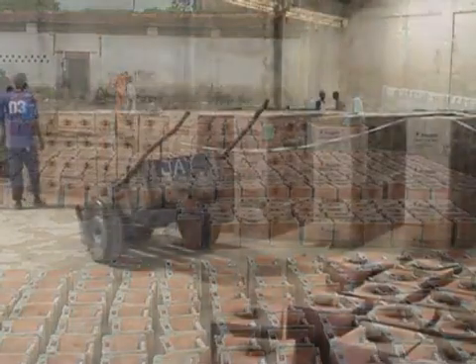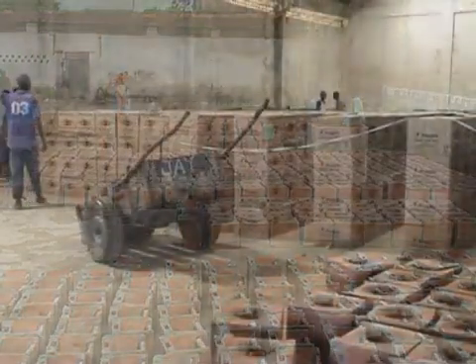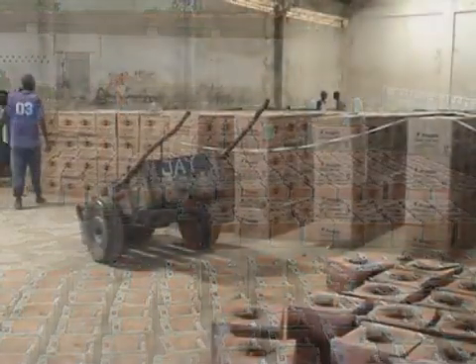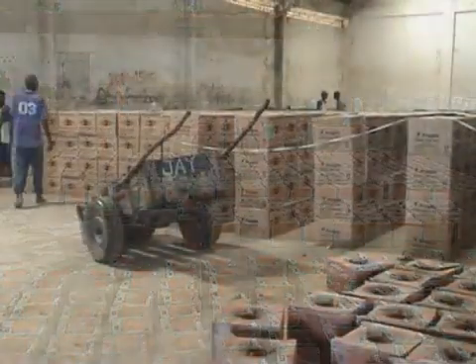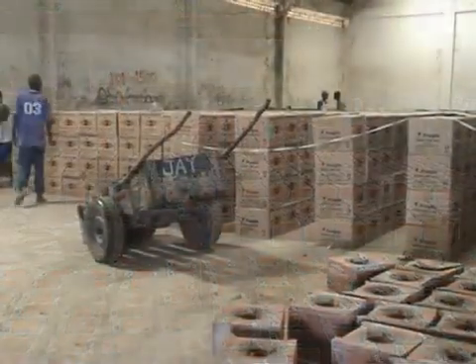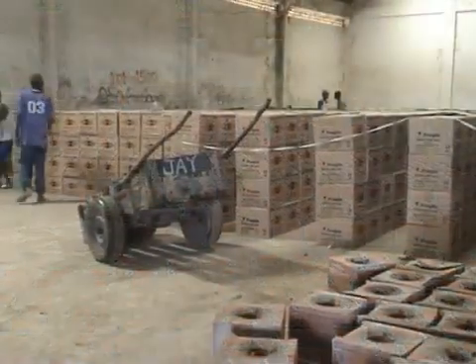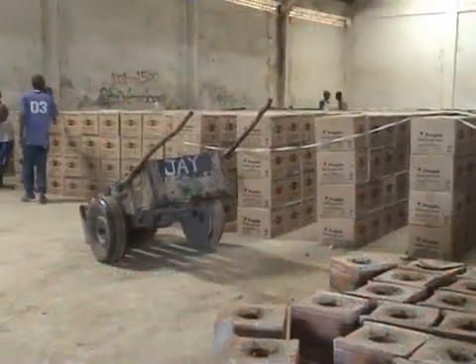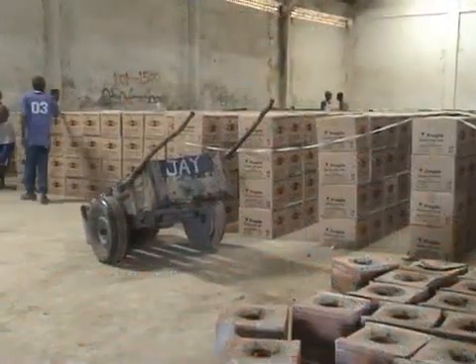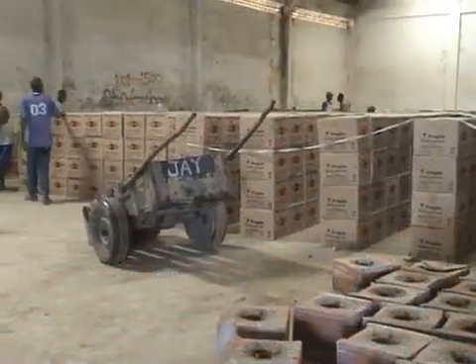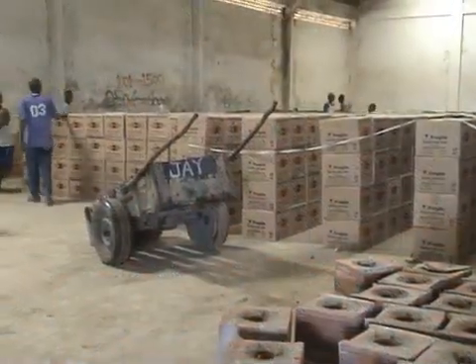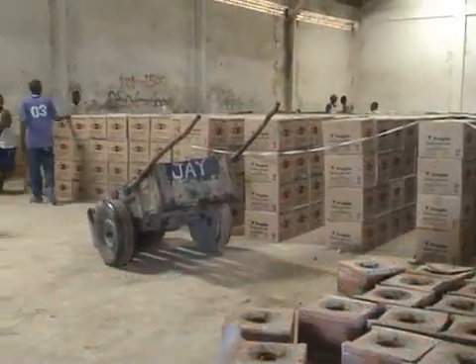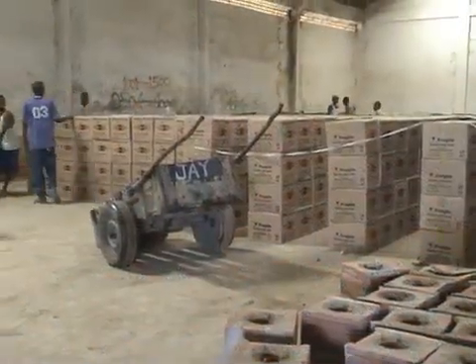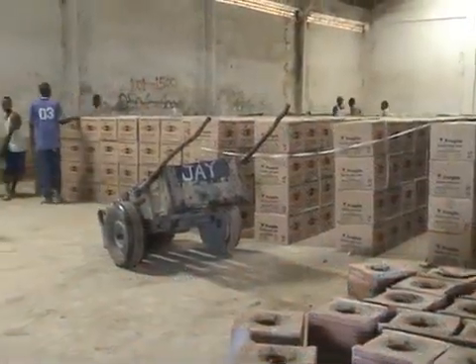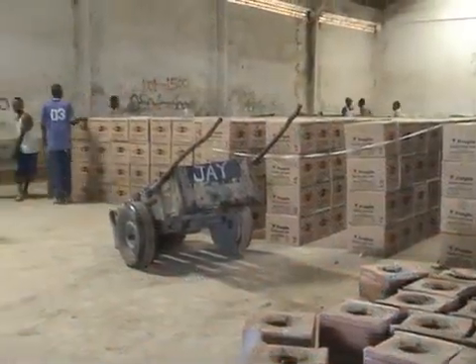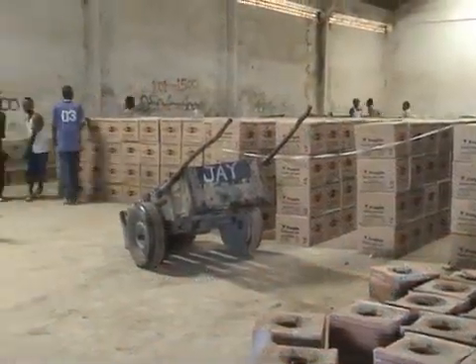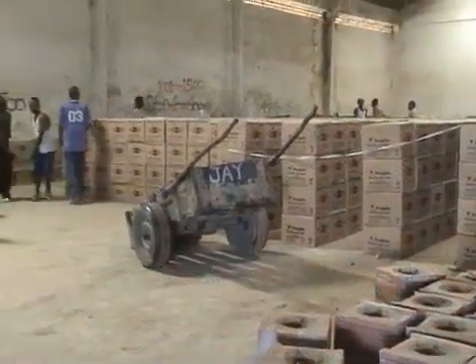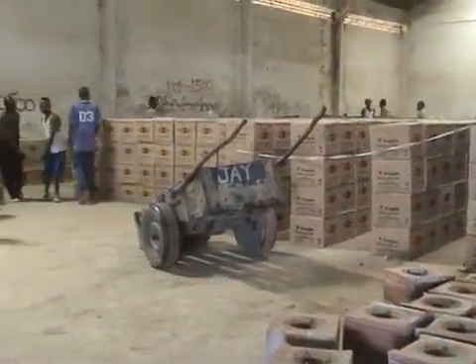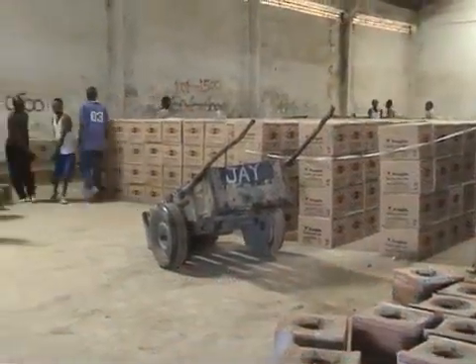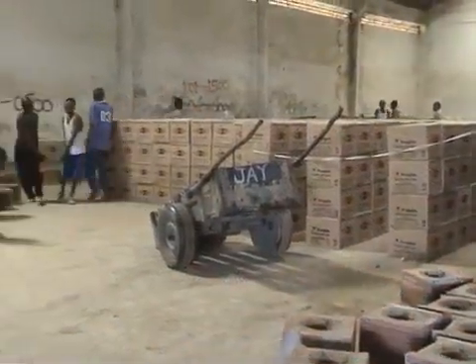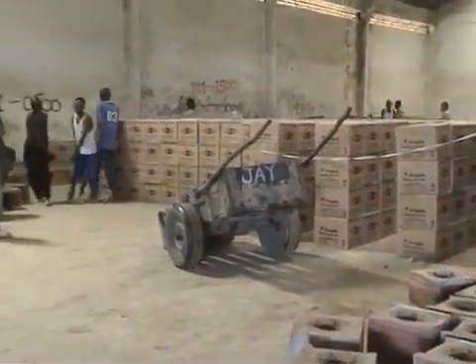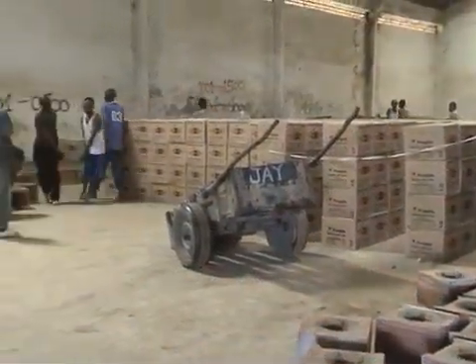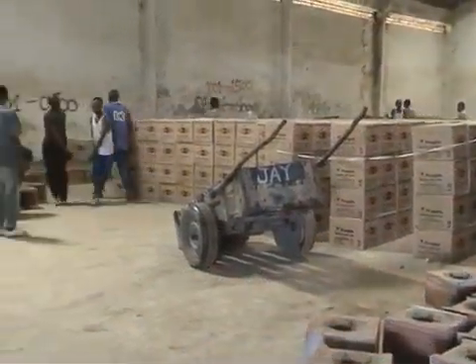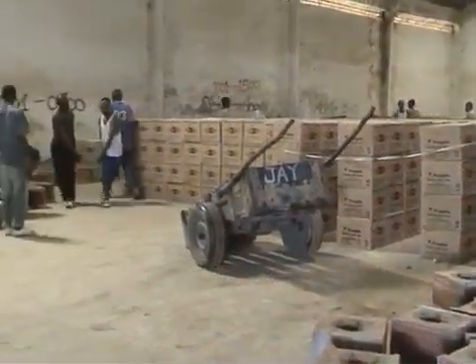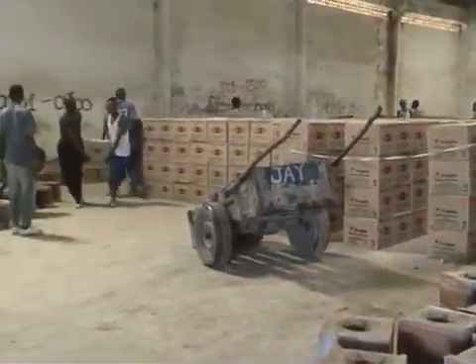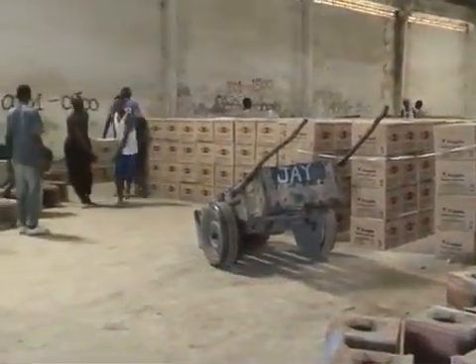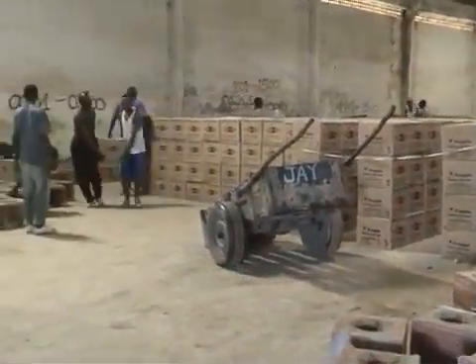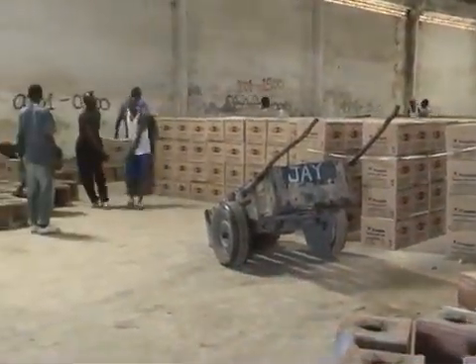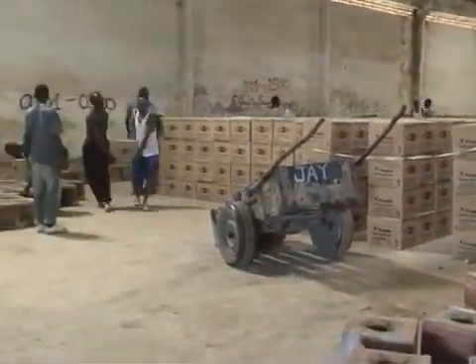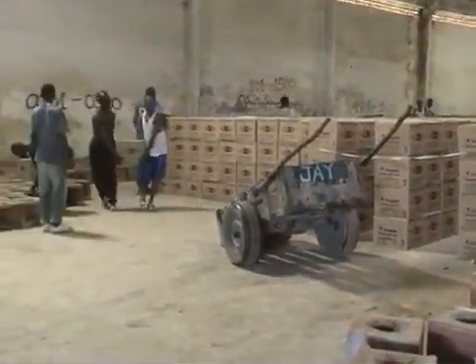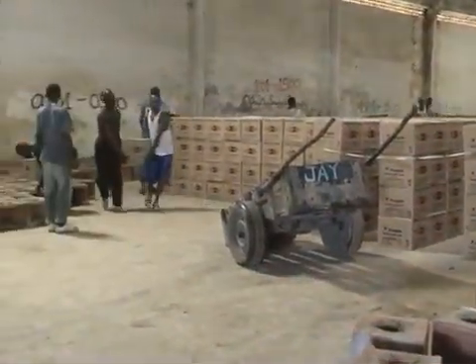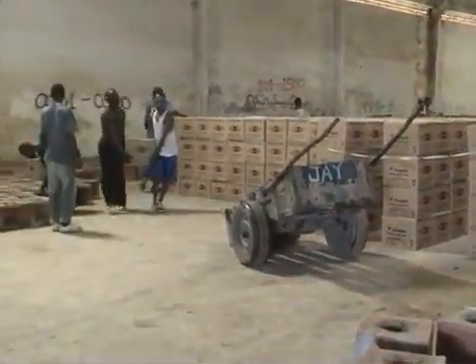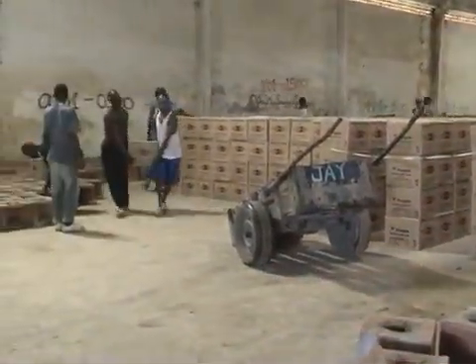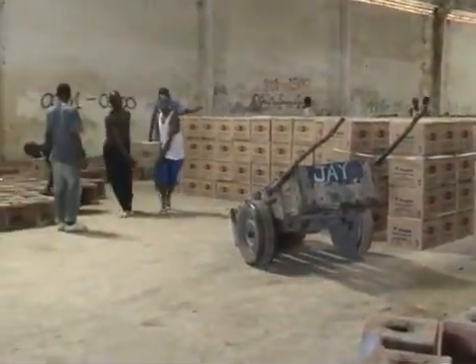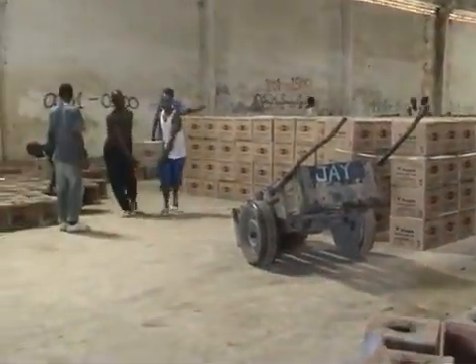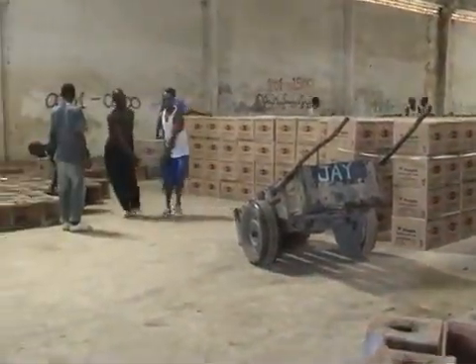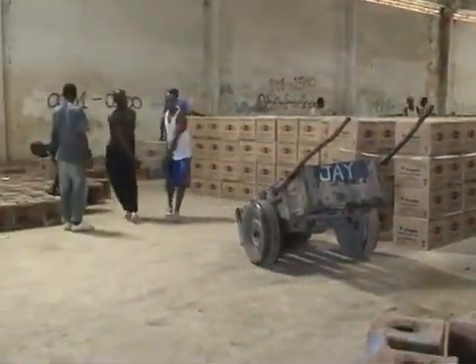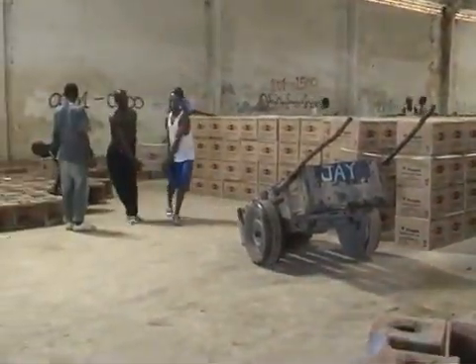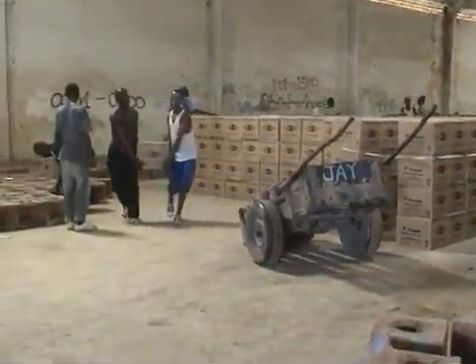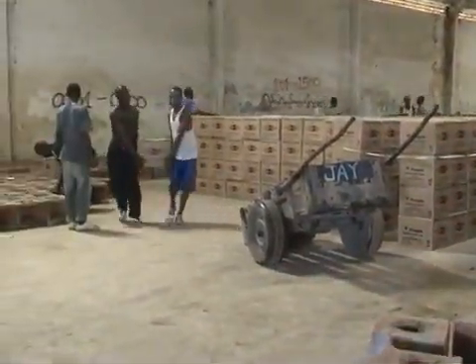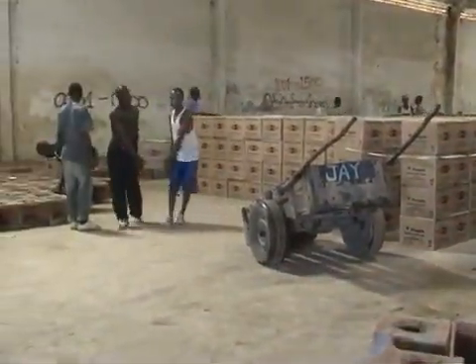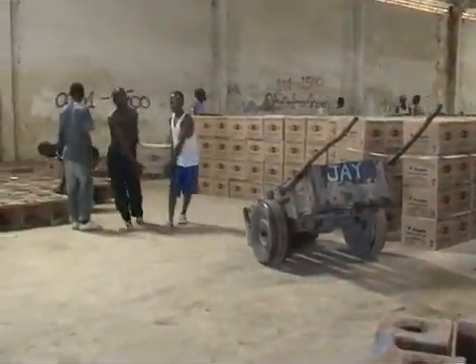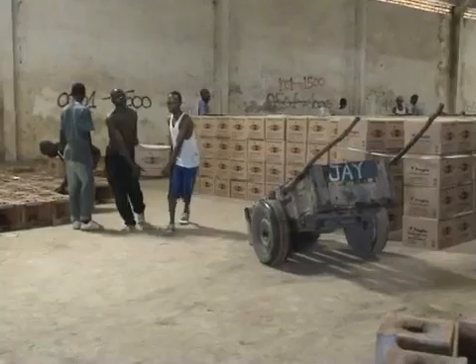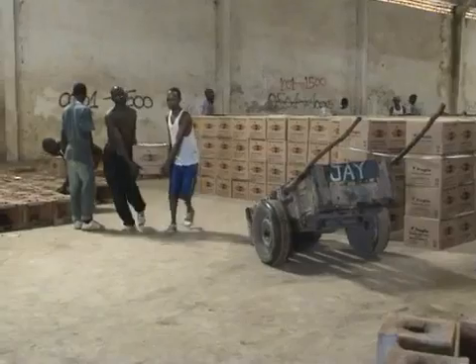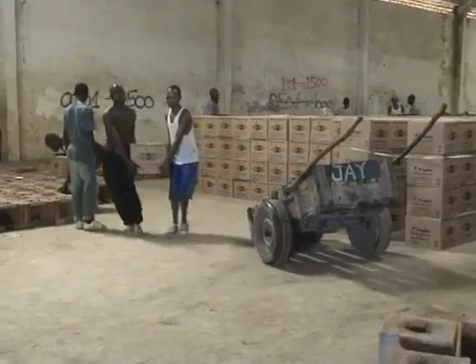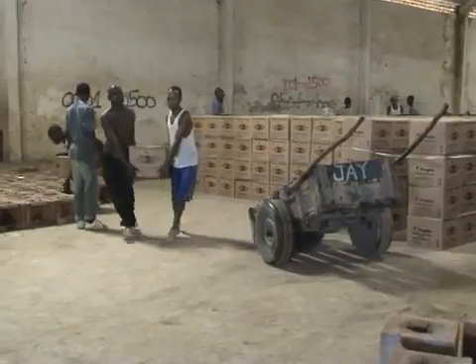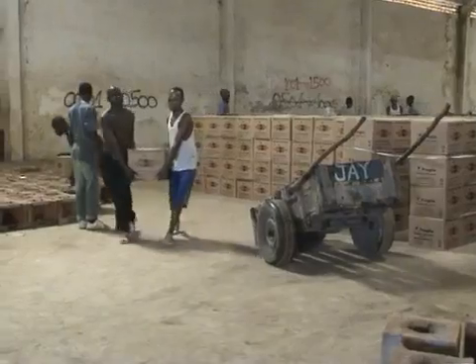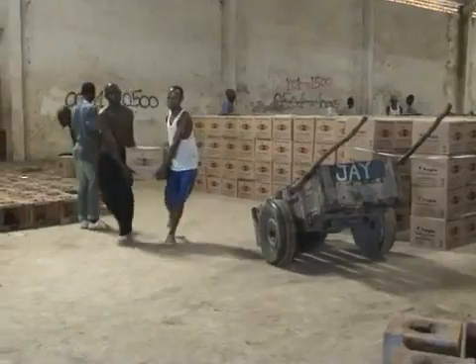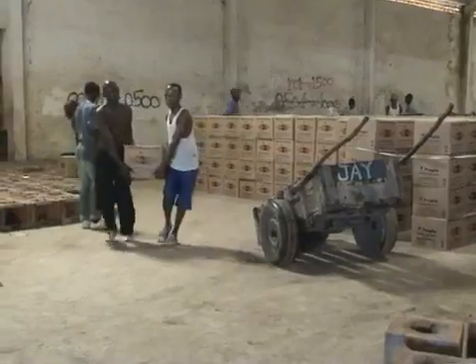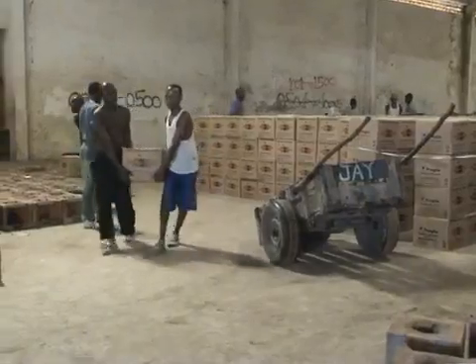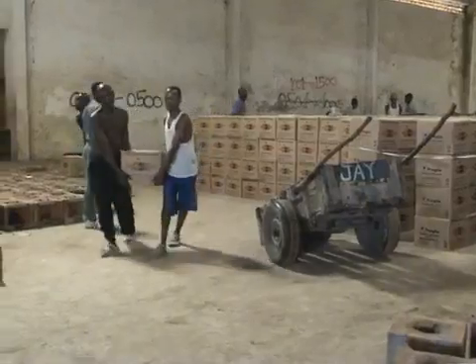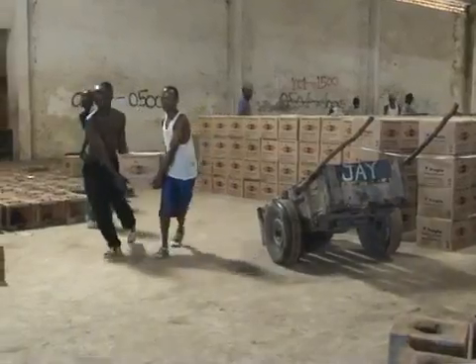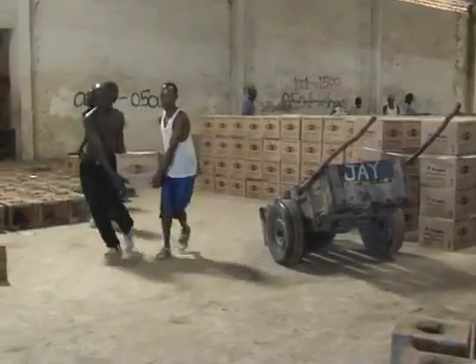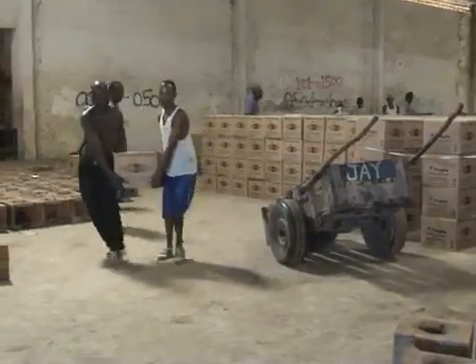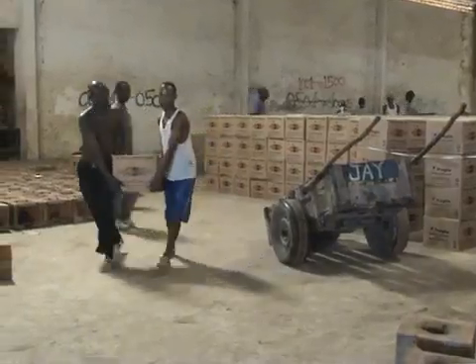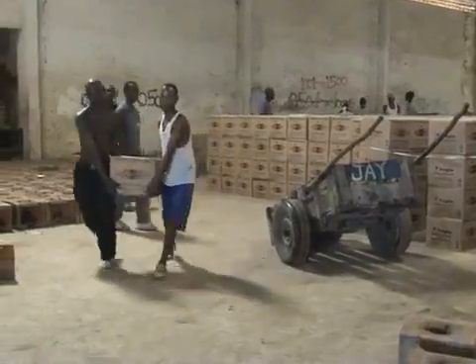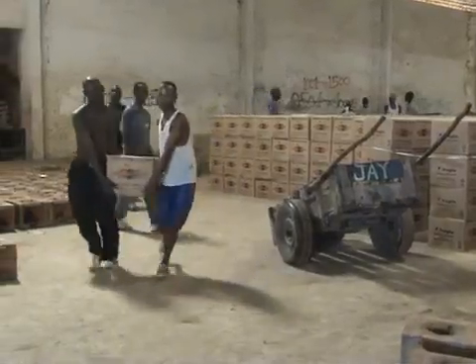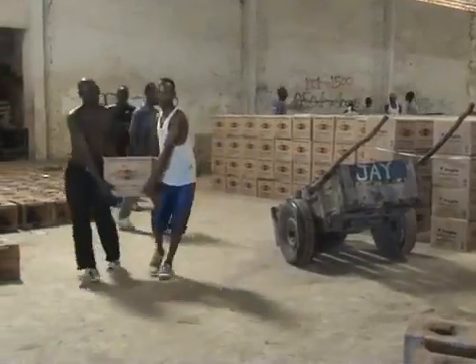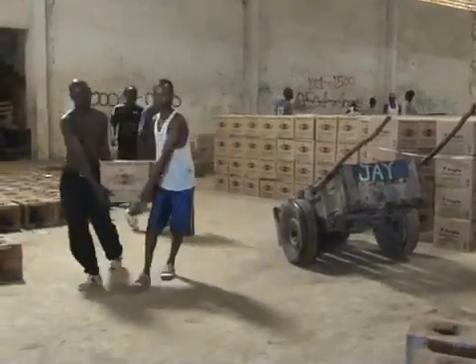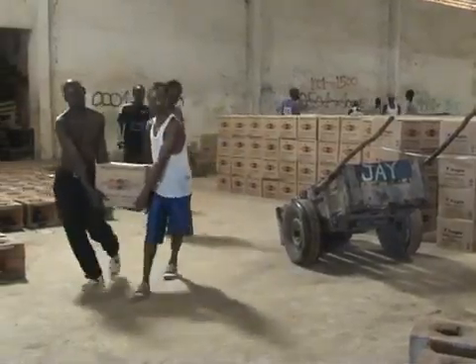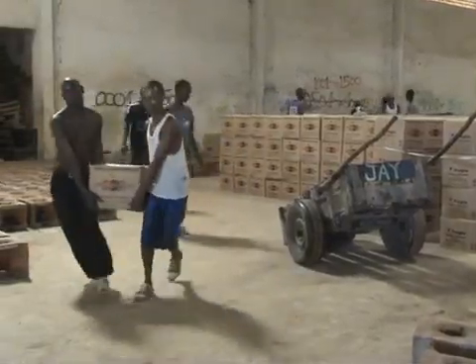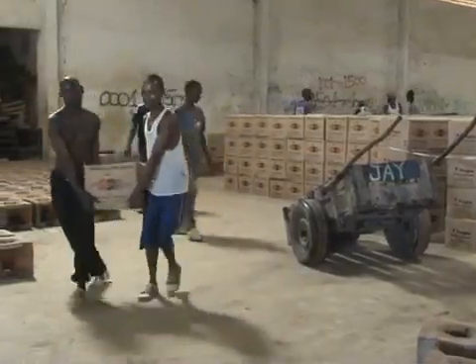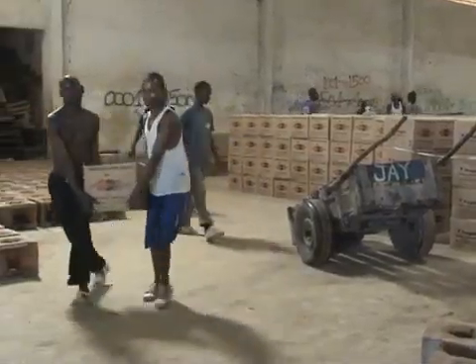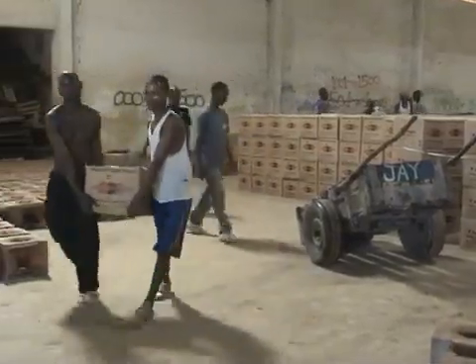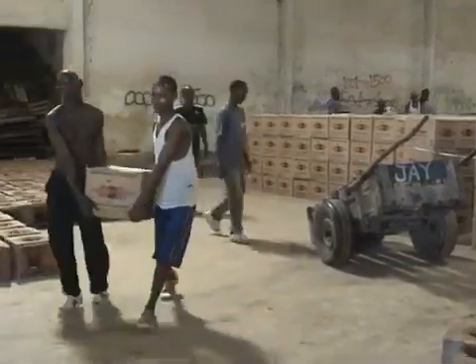Following a final quality inspection, the 50kg stoves are packed and stored prior to dispatch to the project locations across the region.